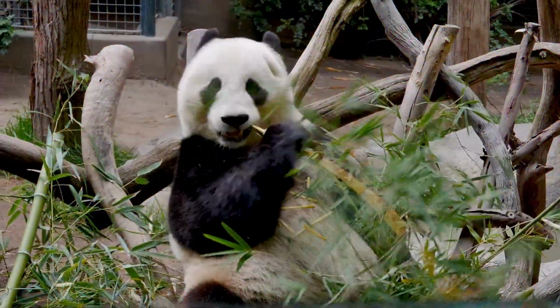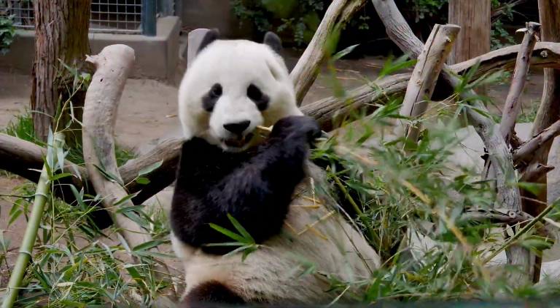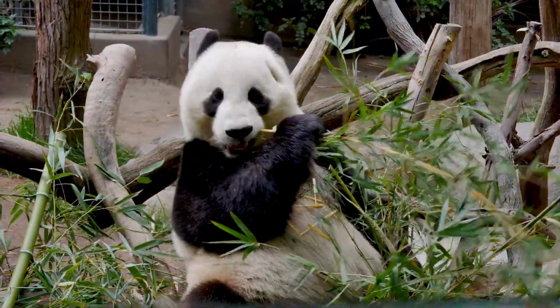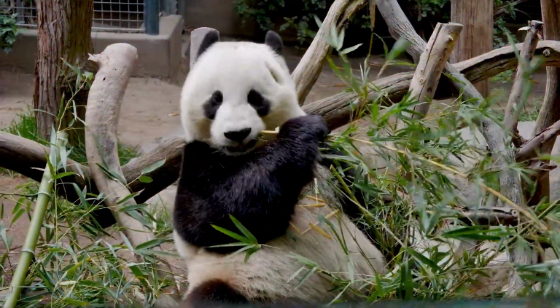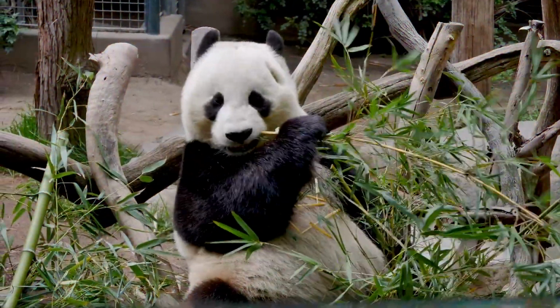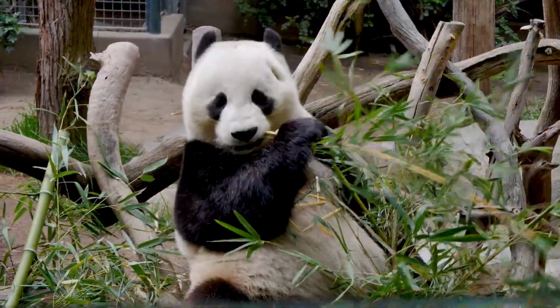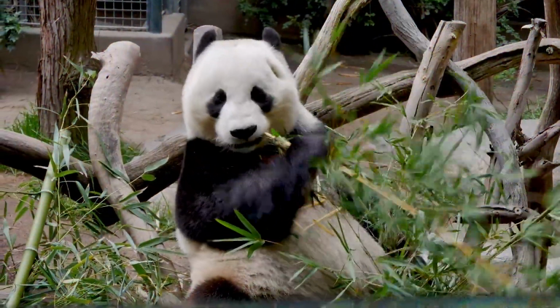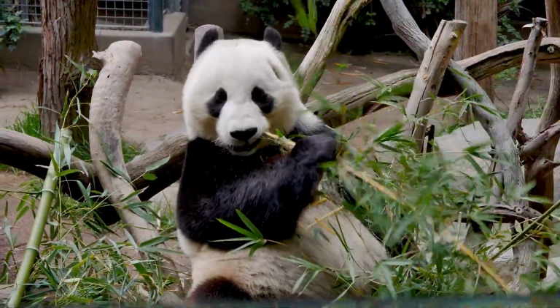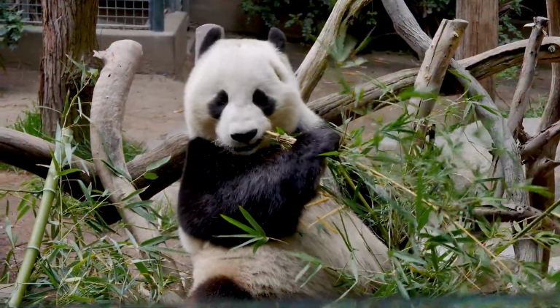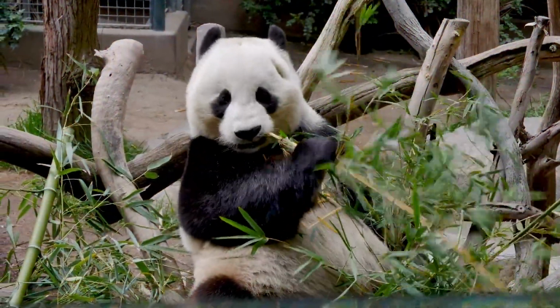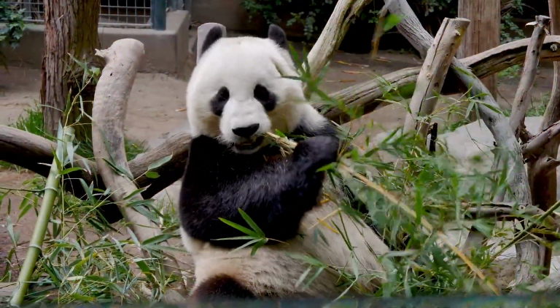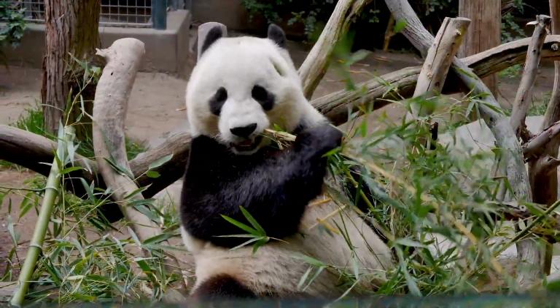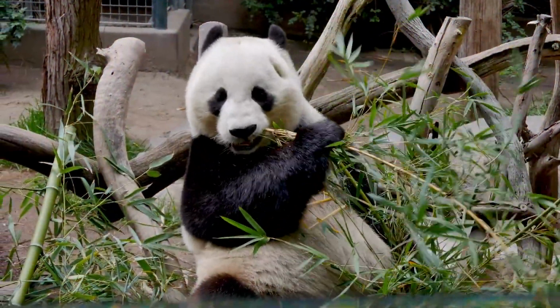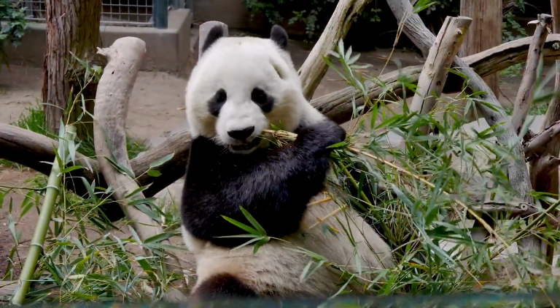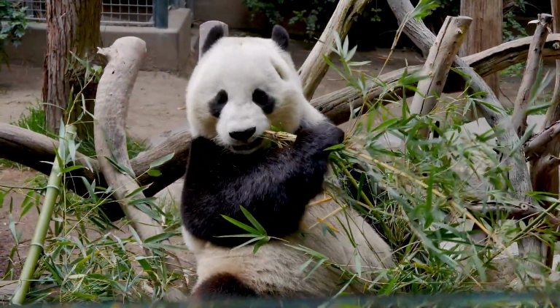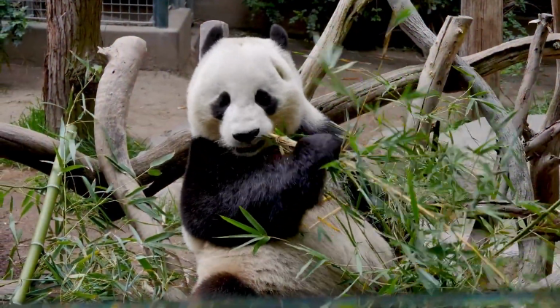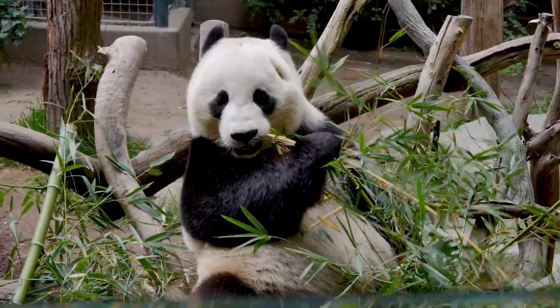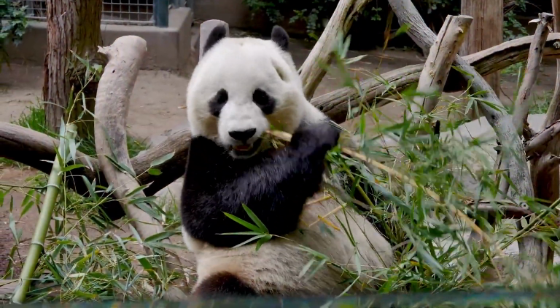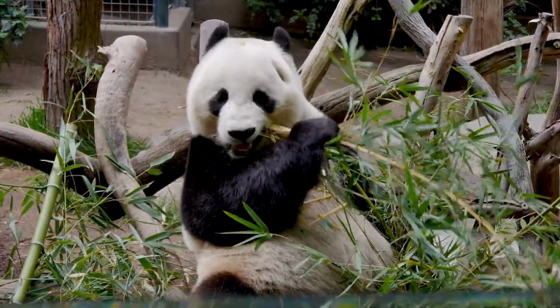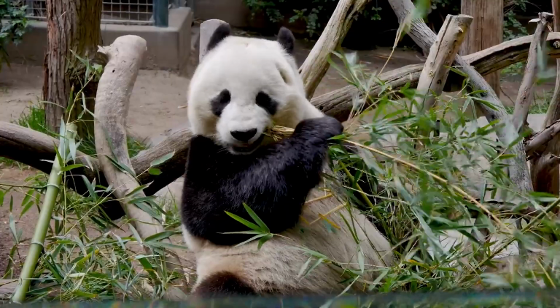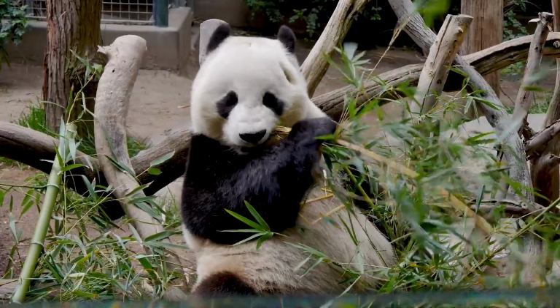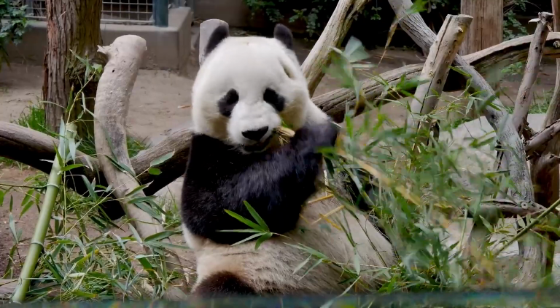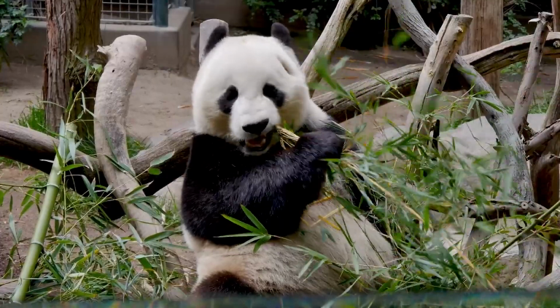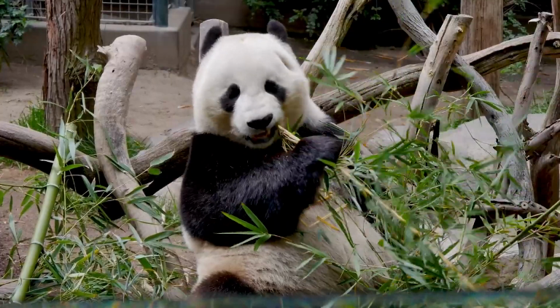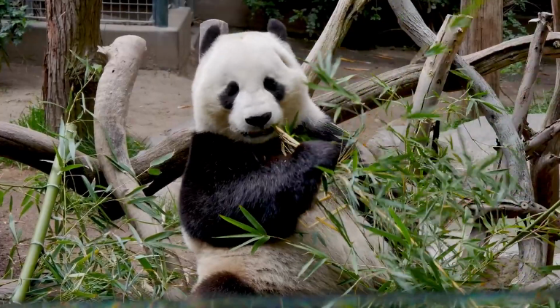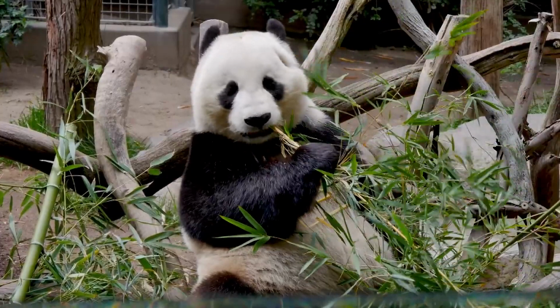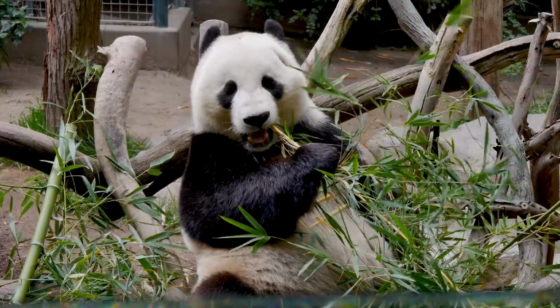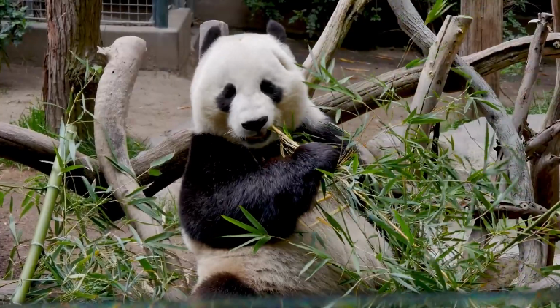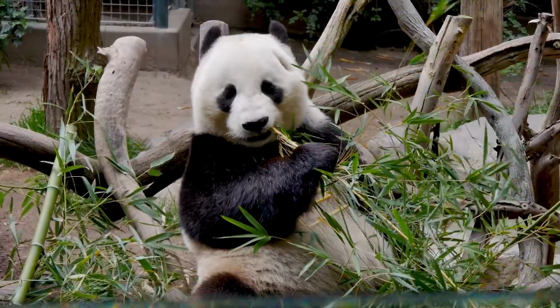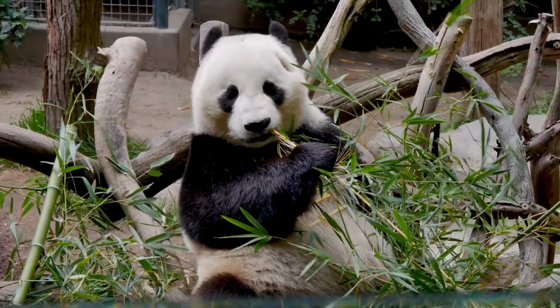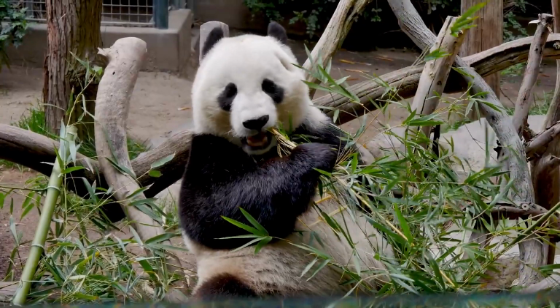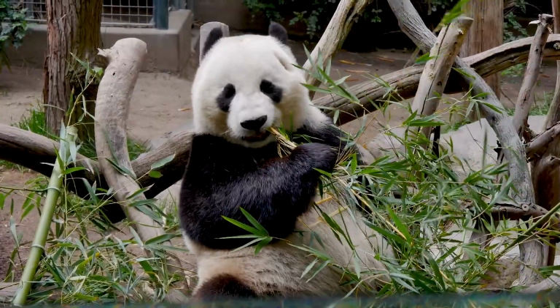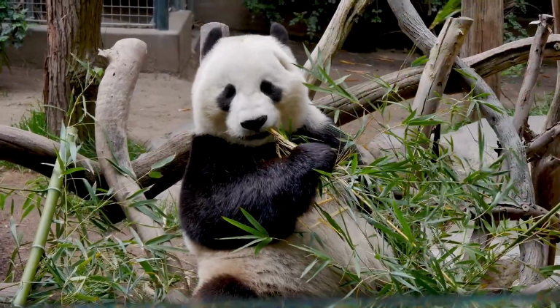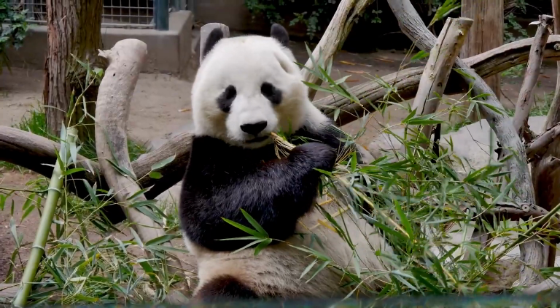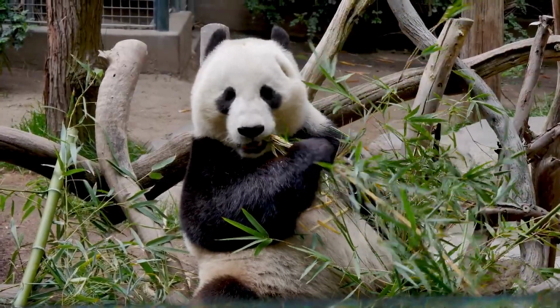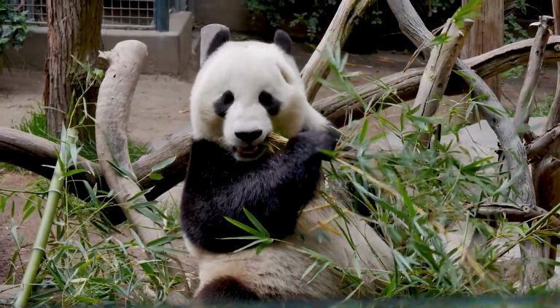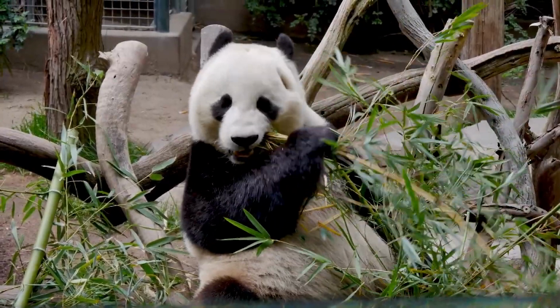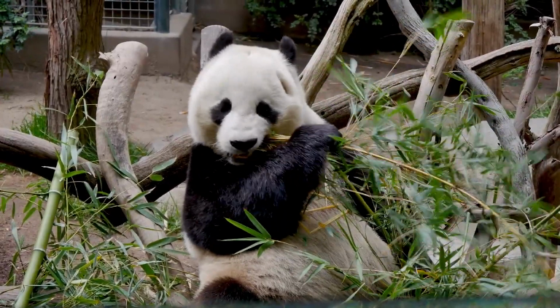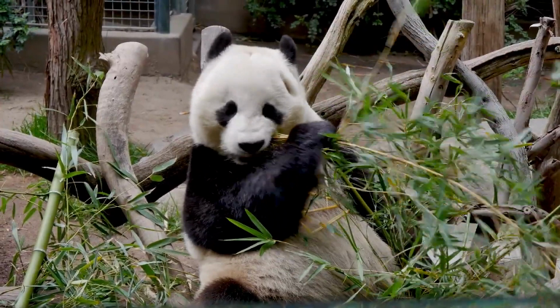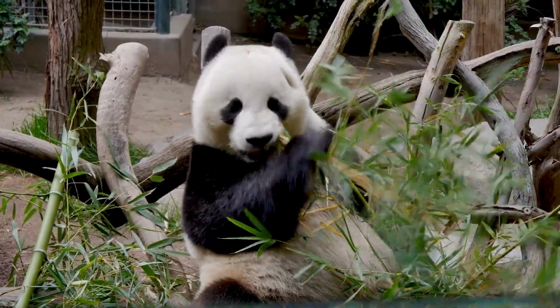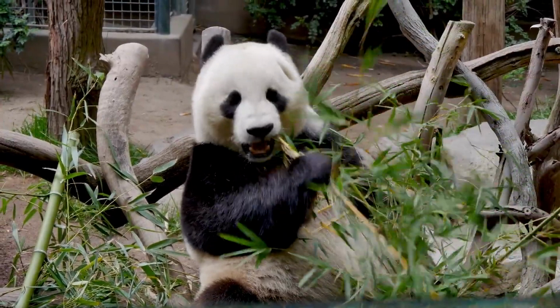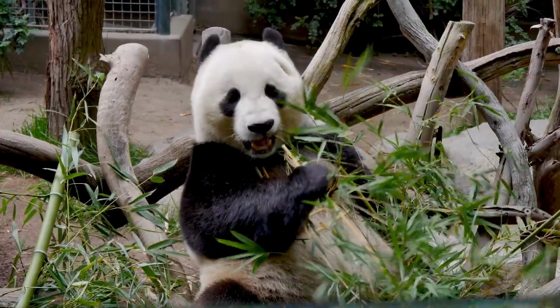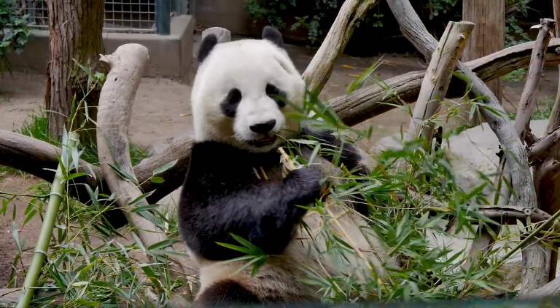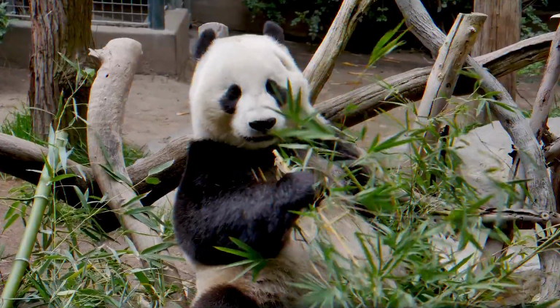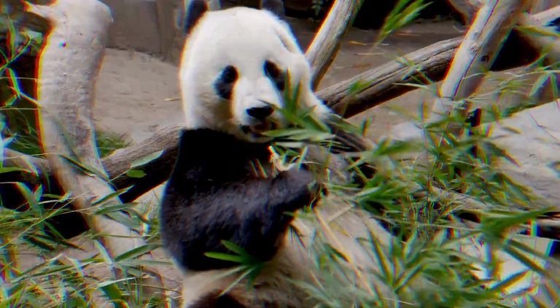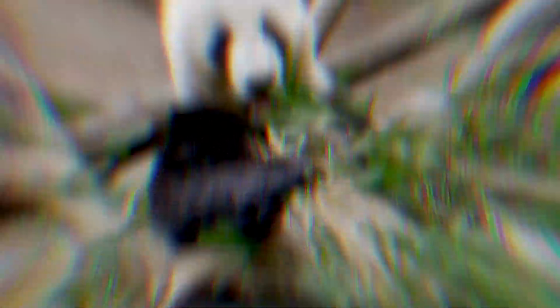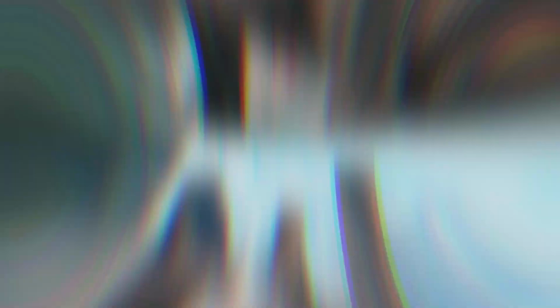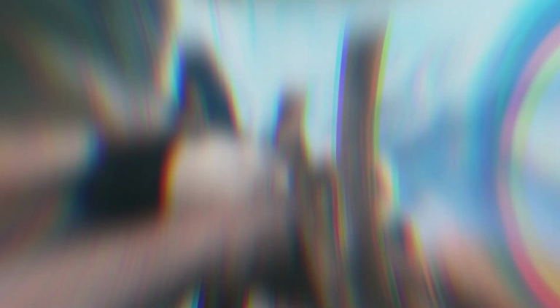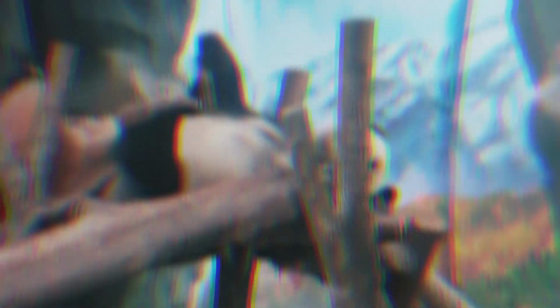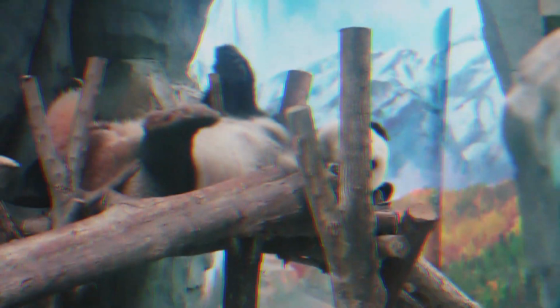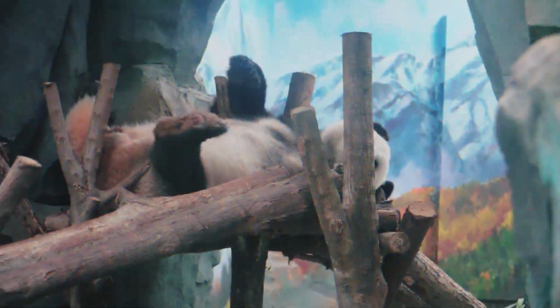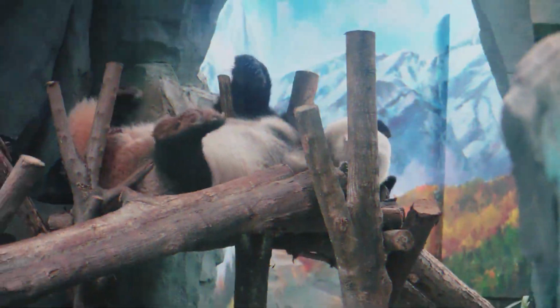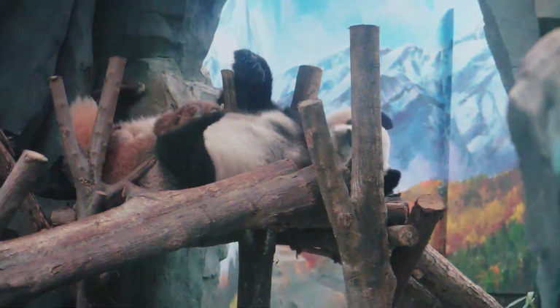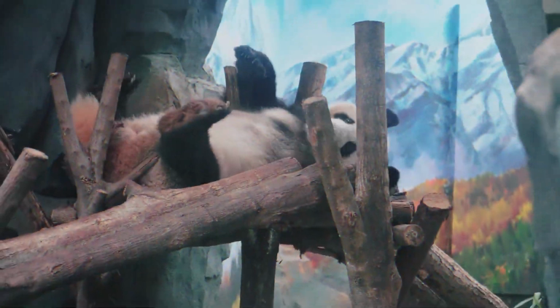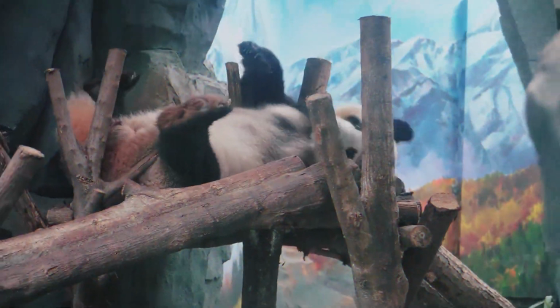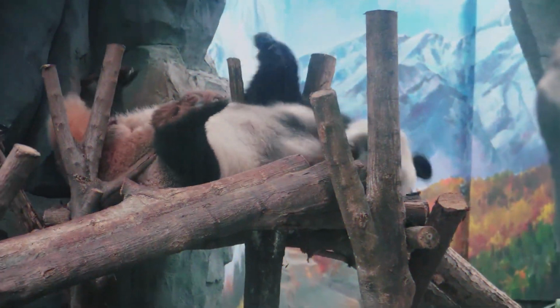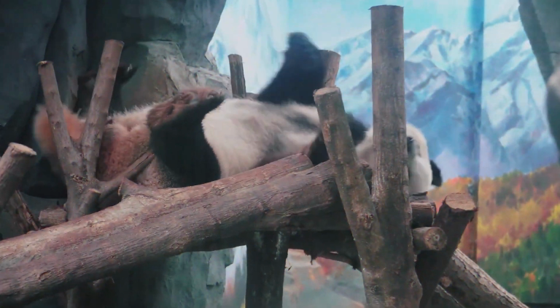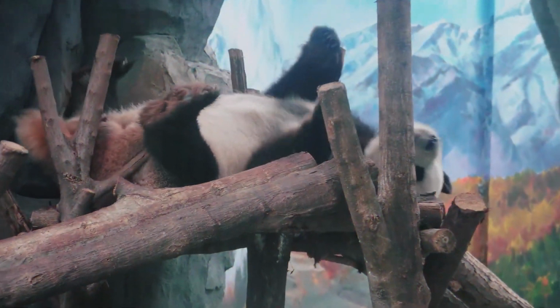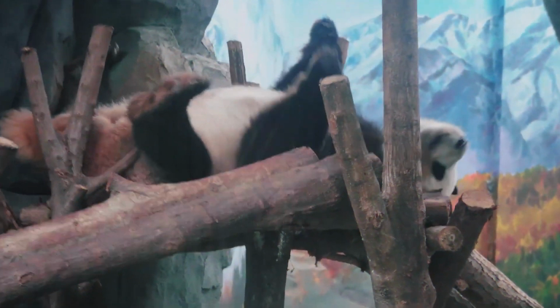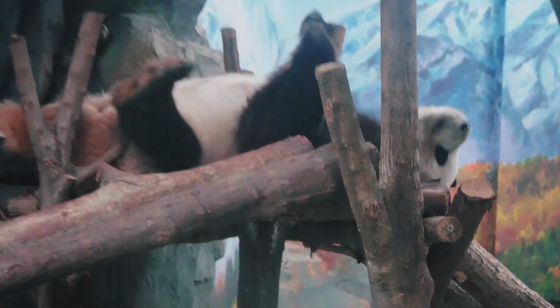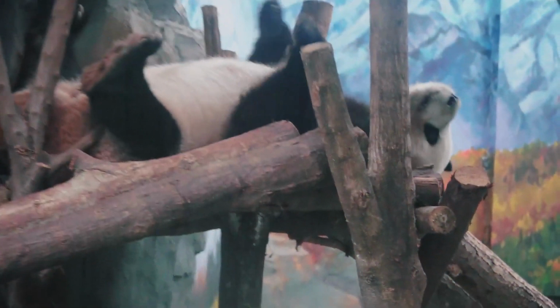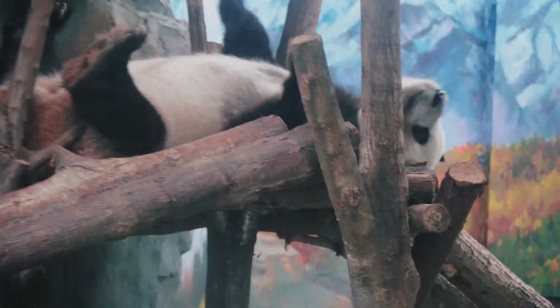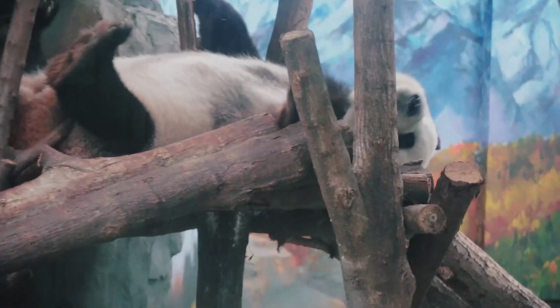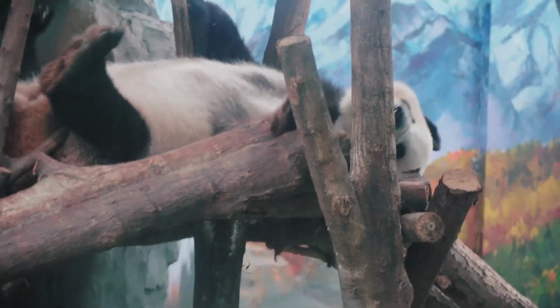Pandas live in mountain bamboo forests. They are excellent tree climbers. They climb to the tops of tall trees and are held on the thinnest branches.